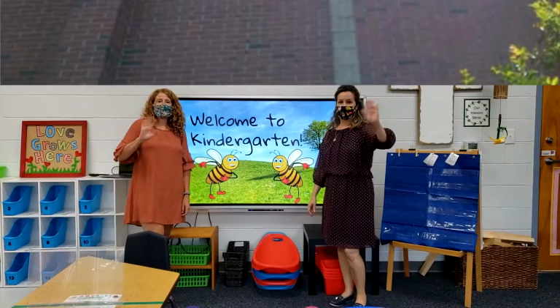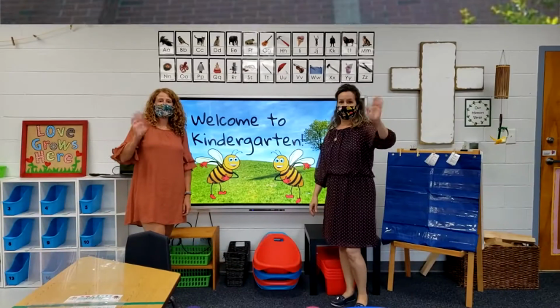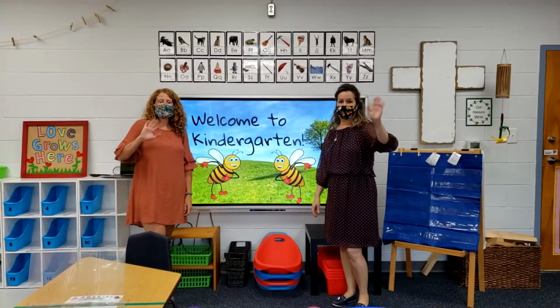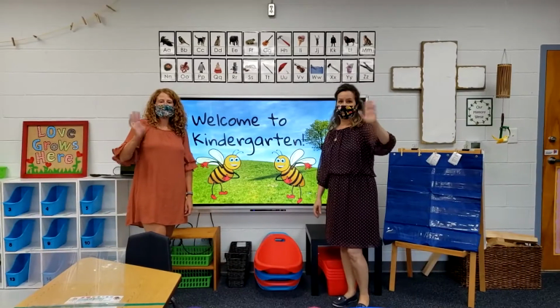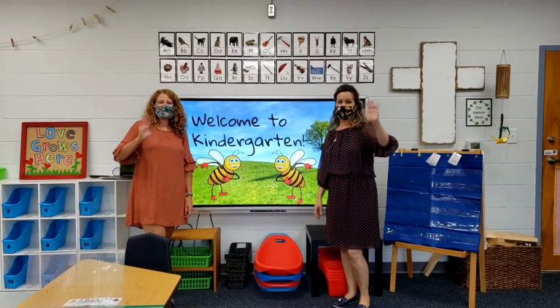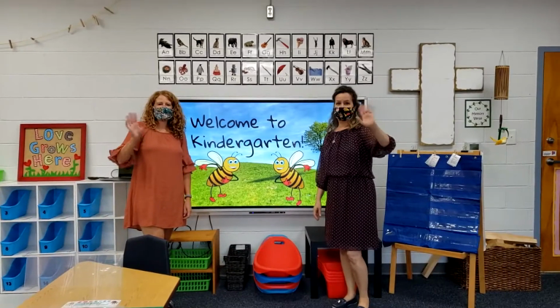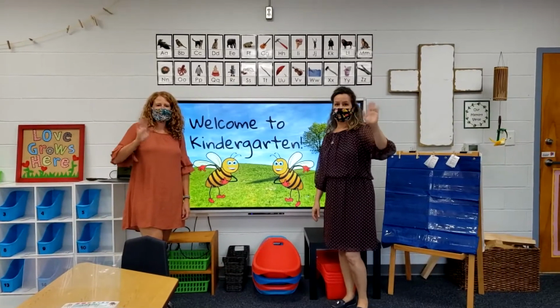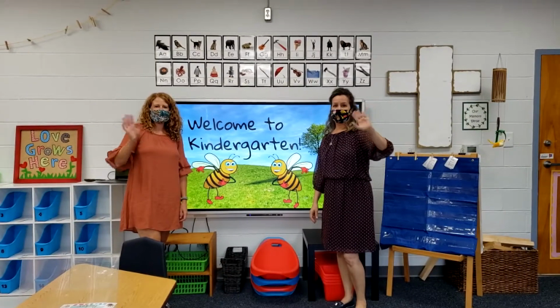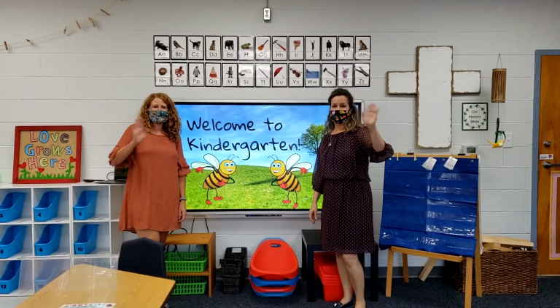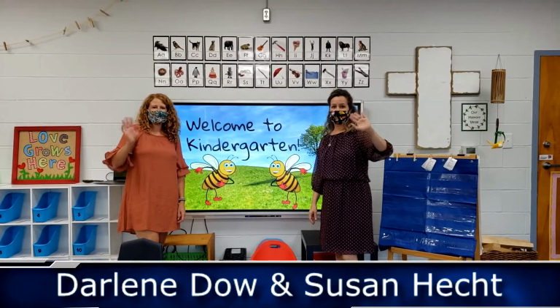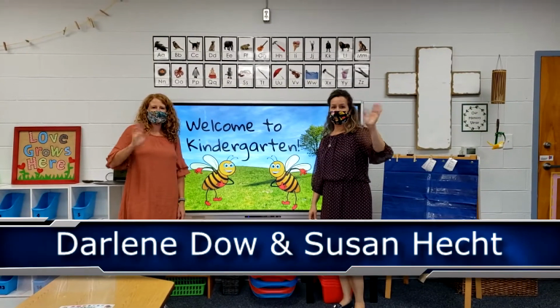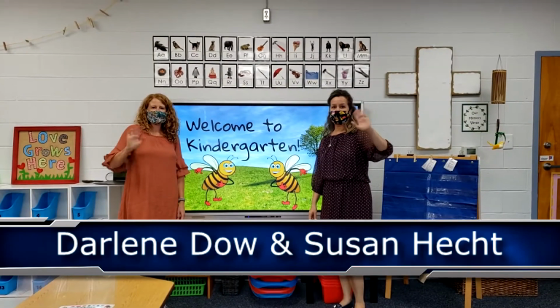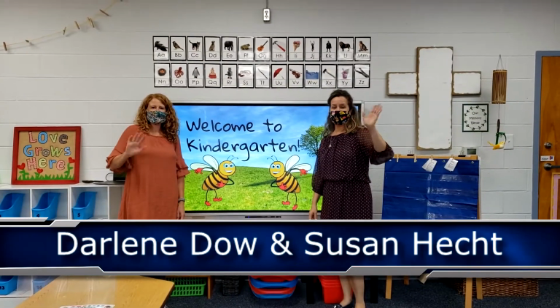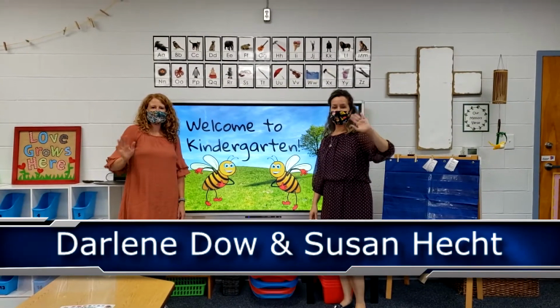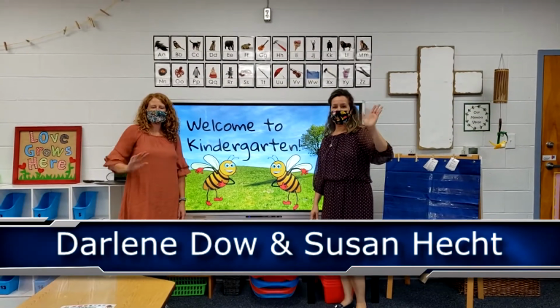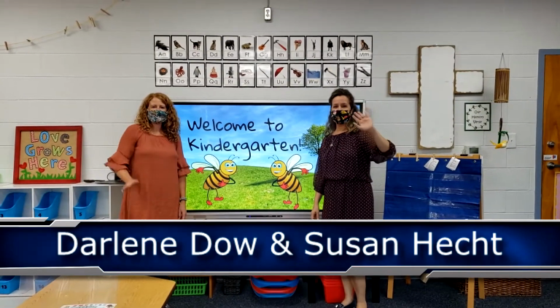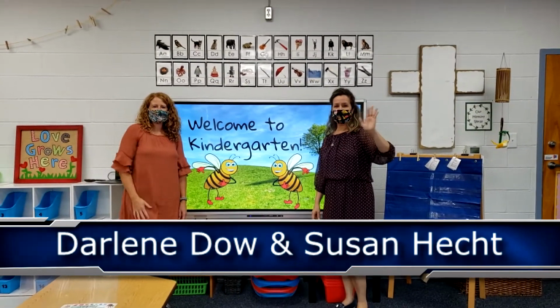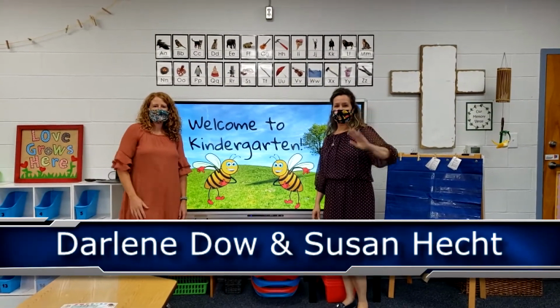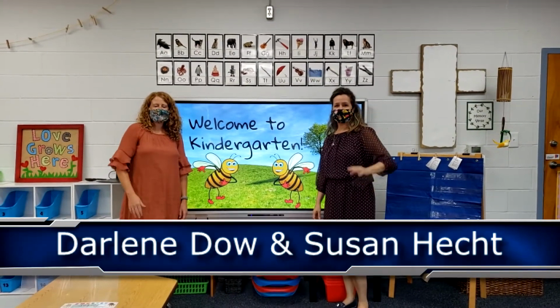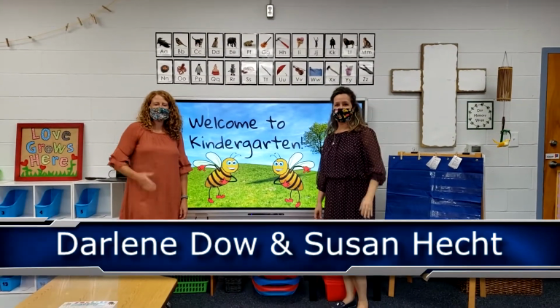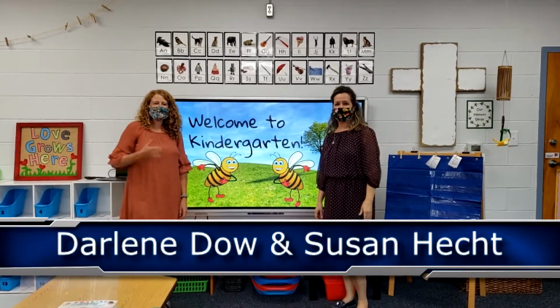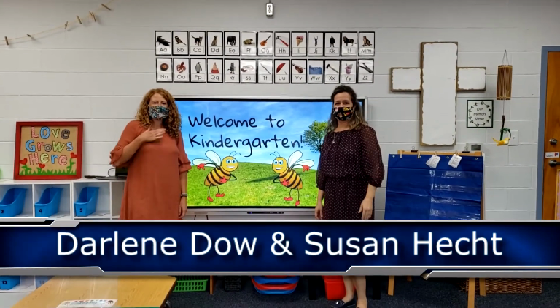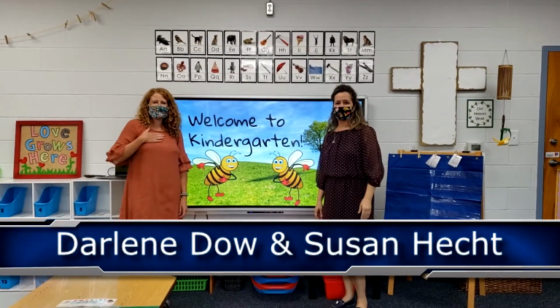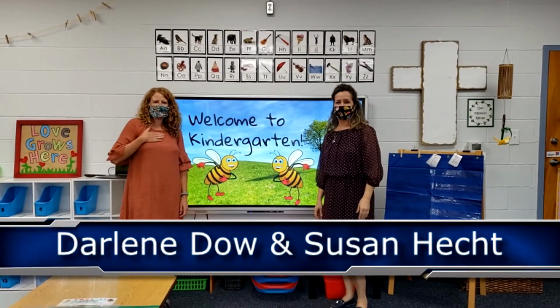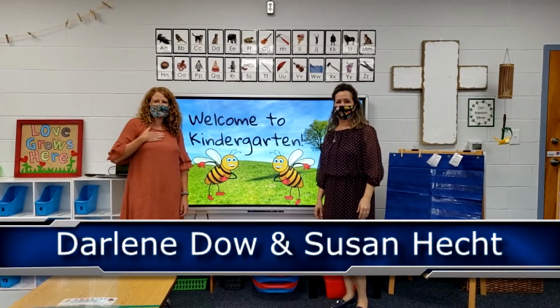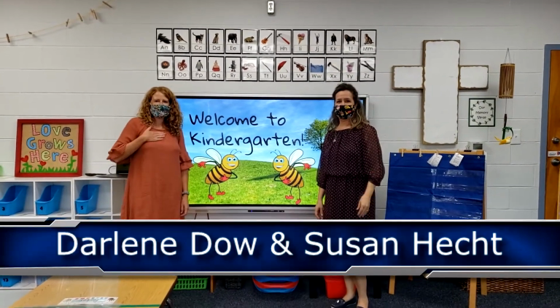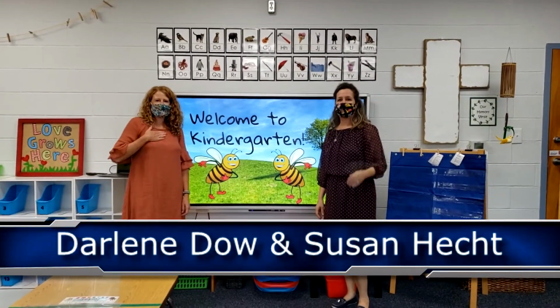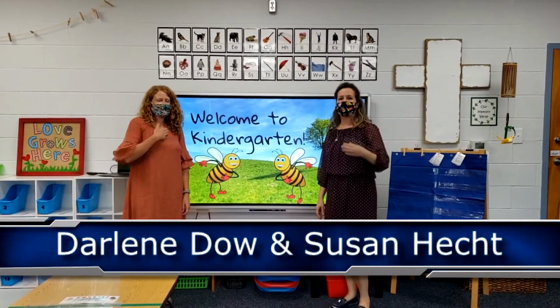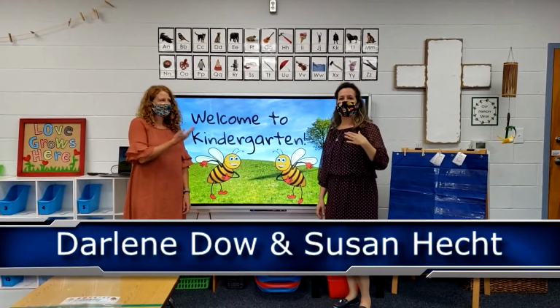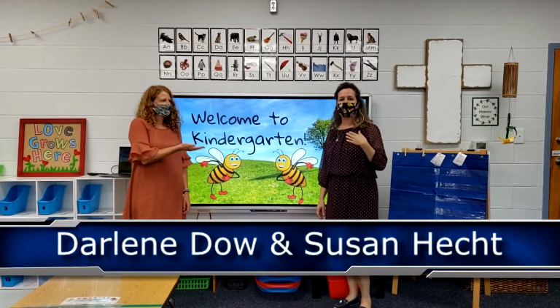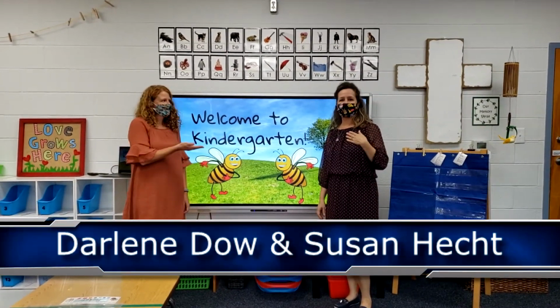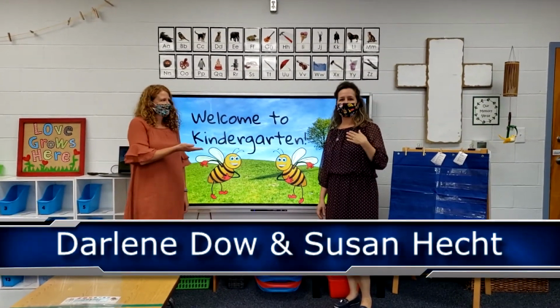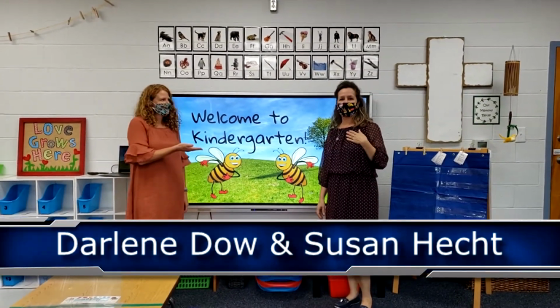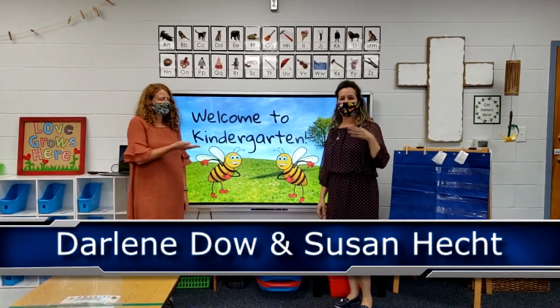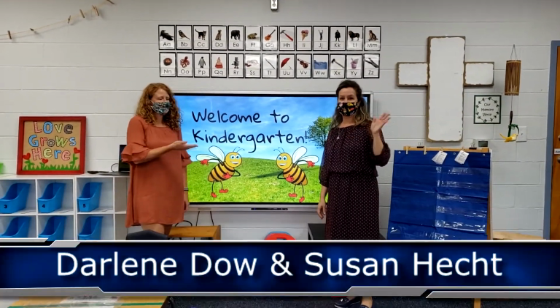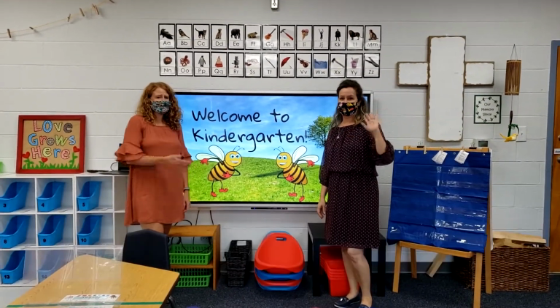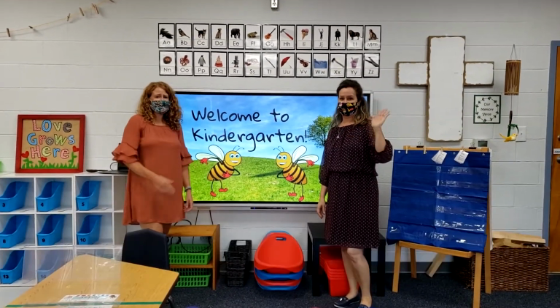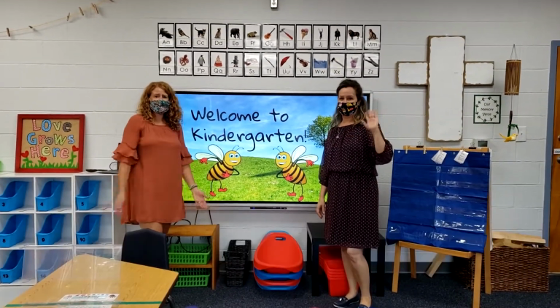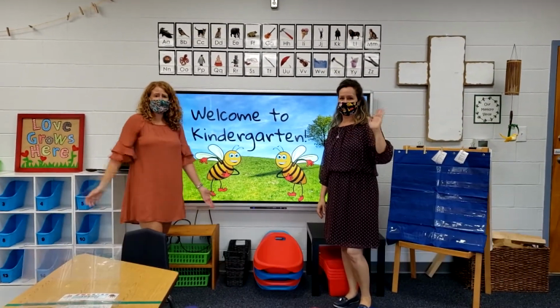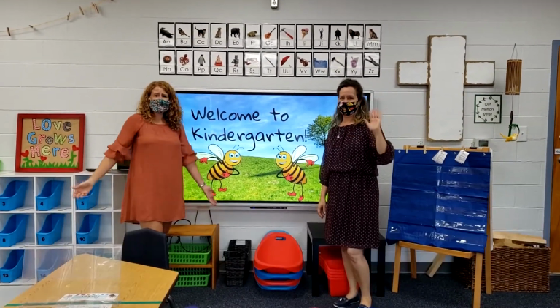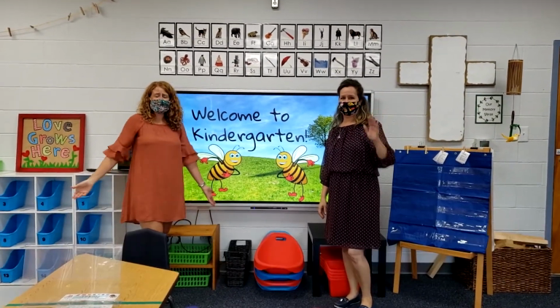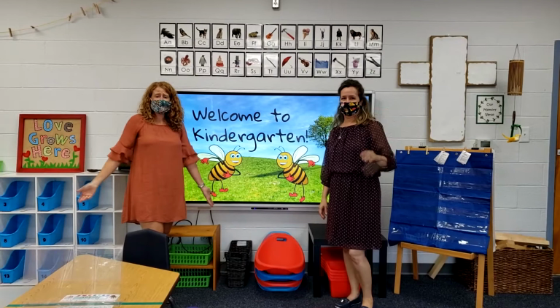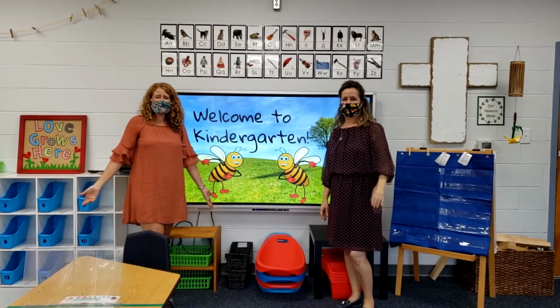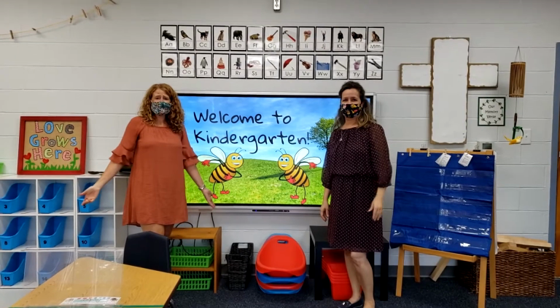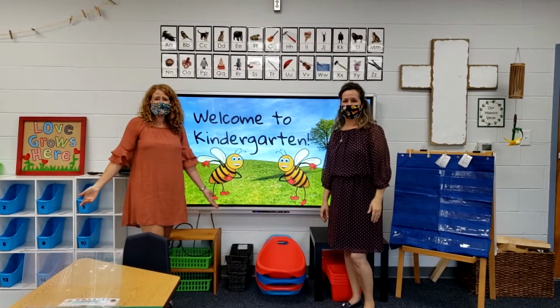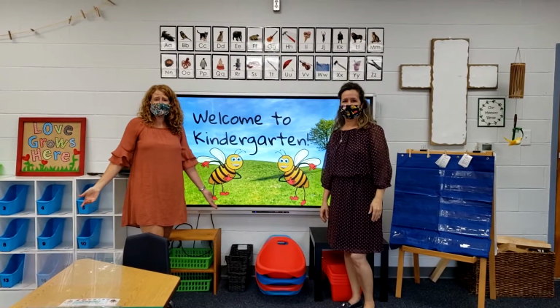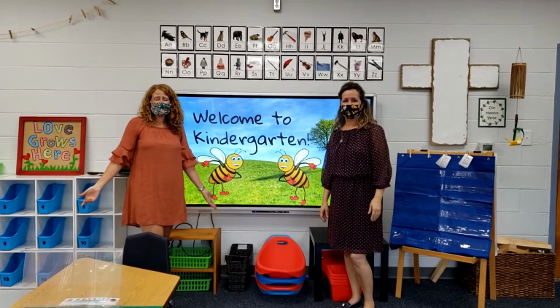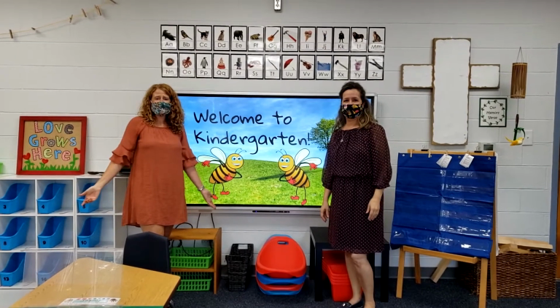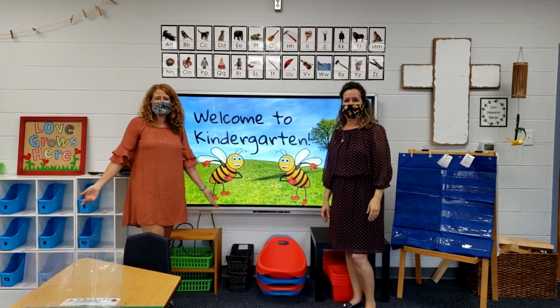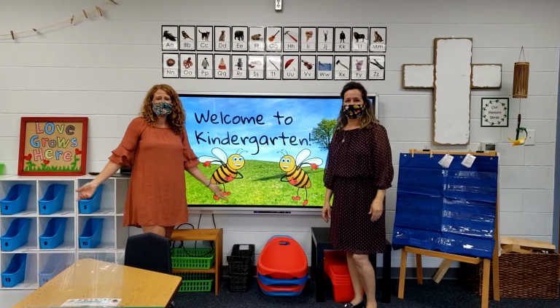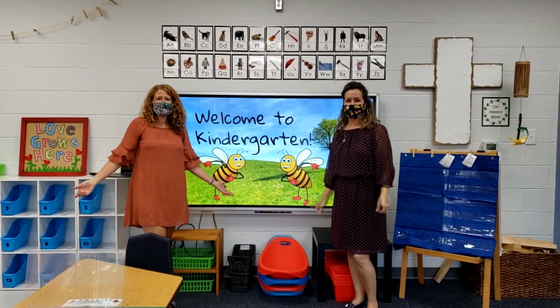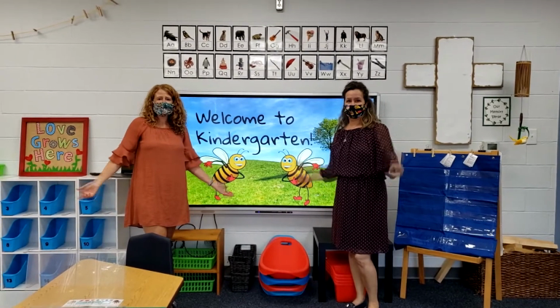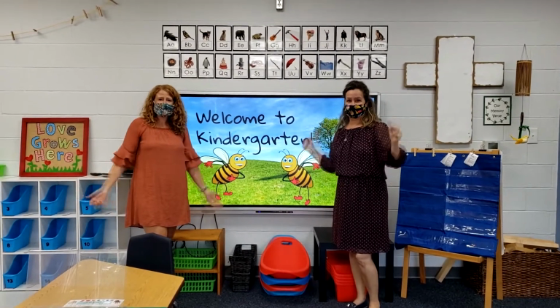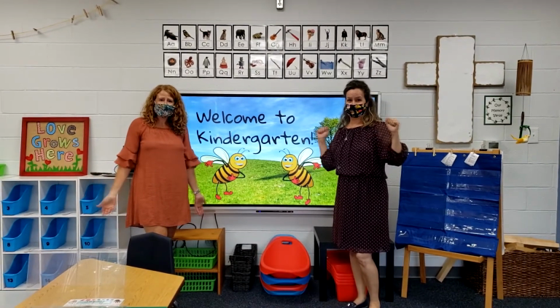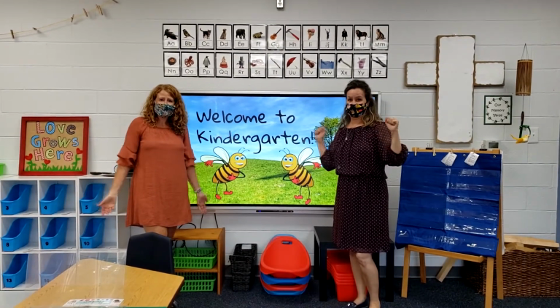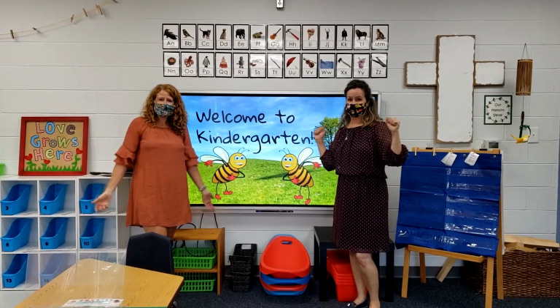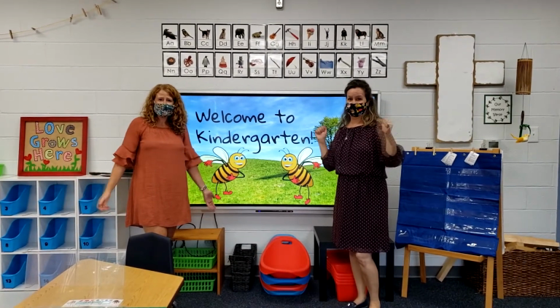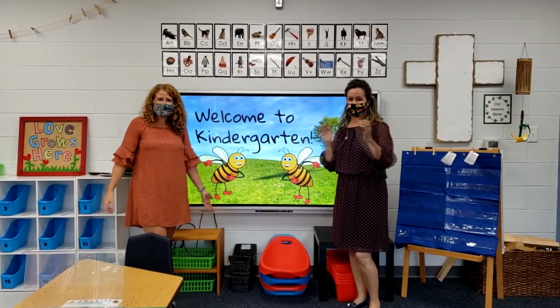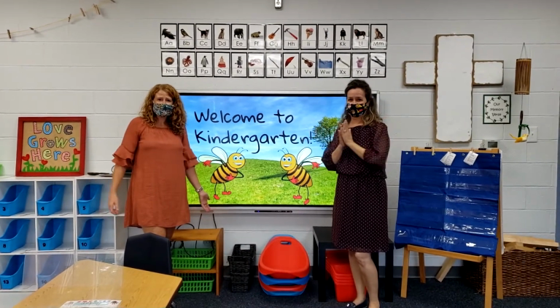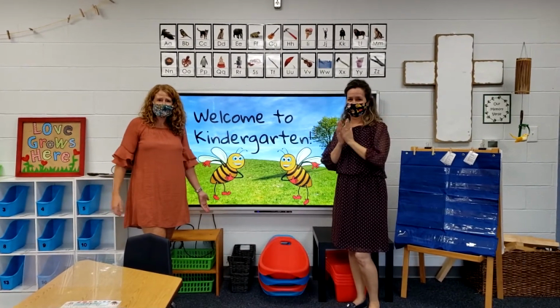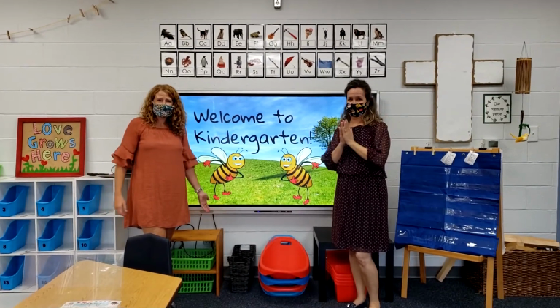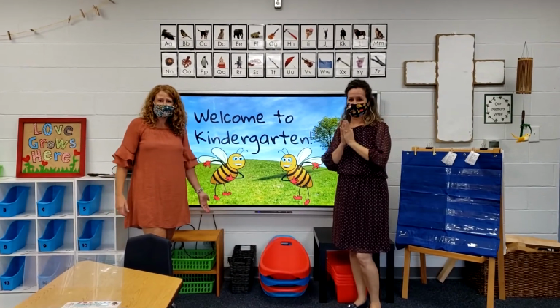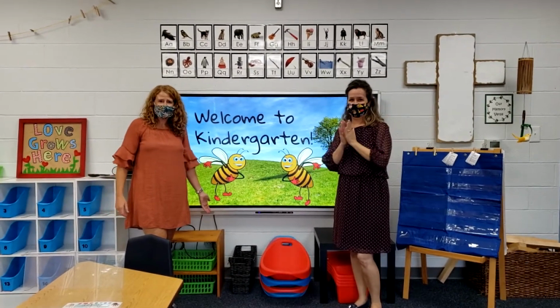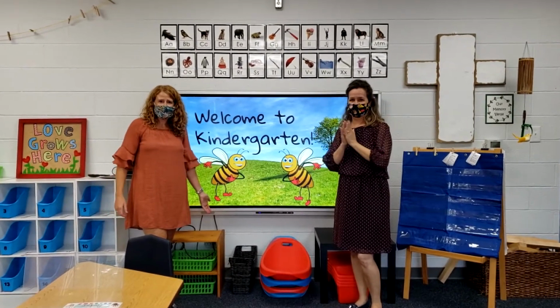Hi everybody! Hello! It's Miss Darlene and Miss Susan. We're your teachers this year. We are so excited to see you.